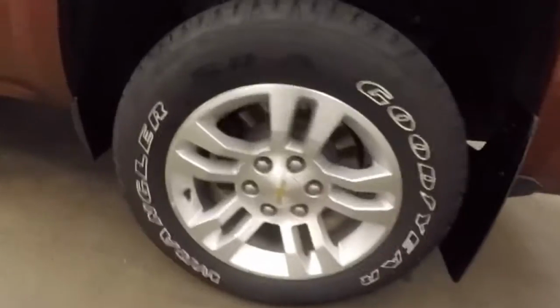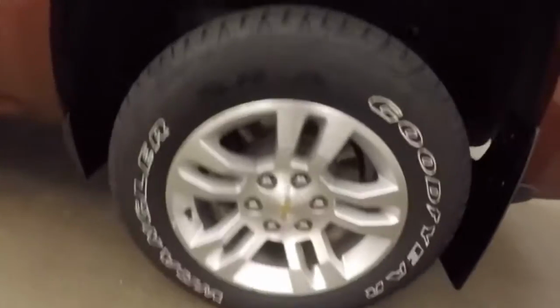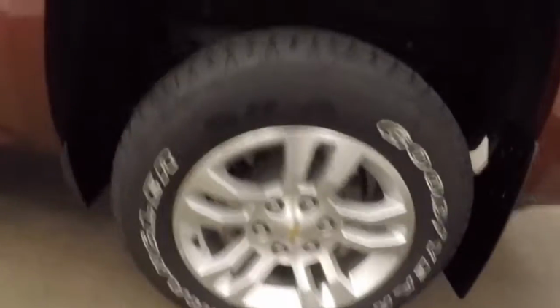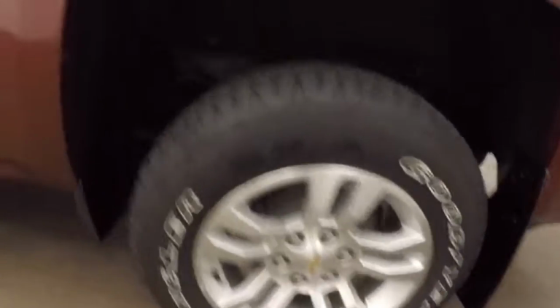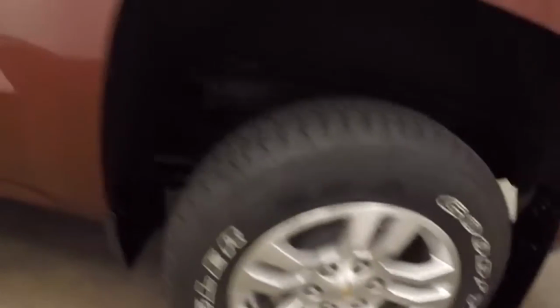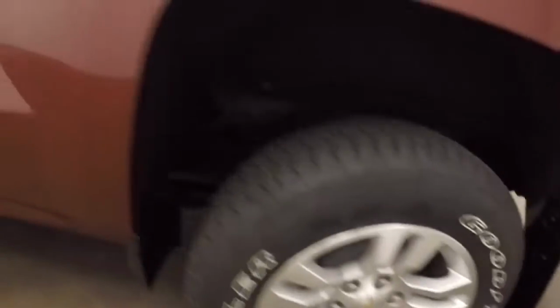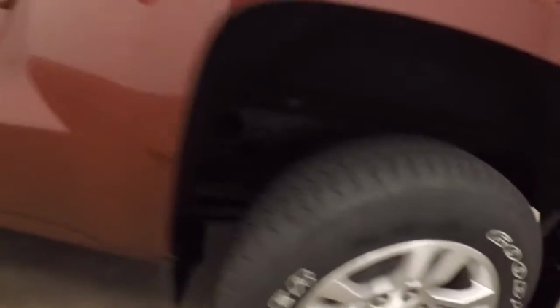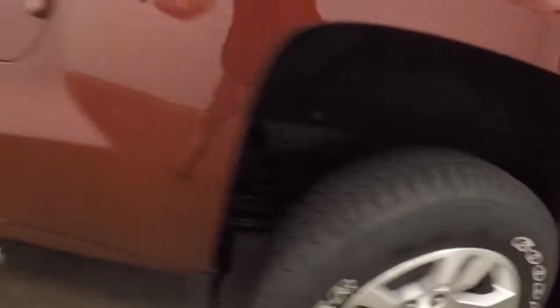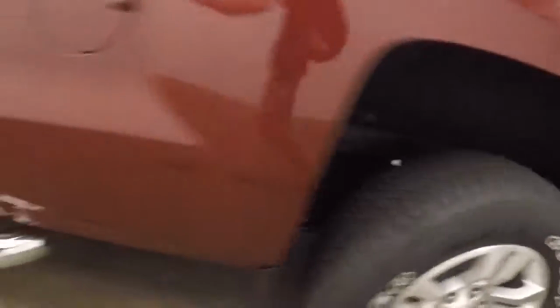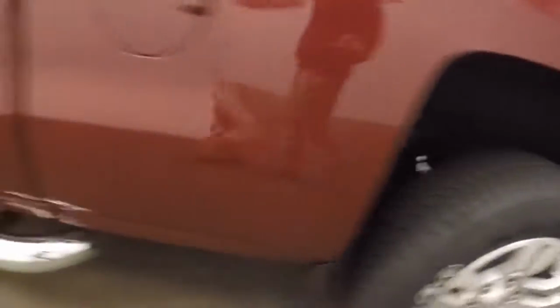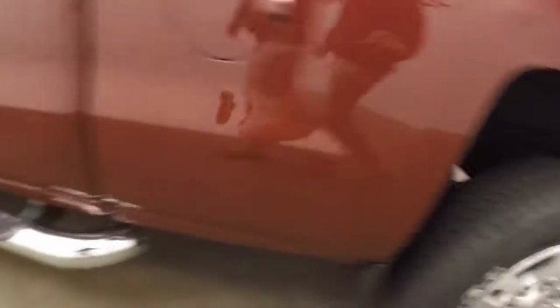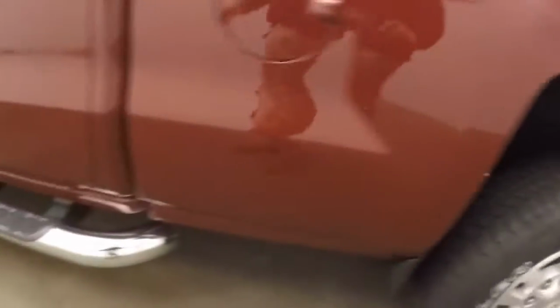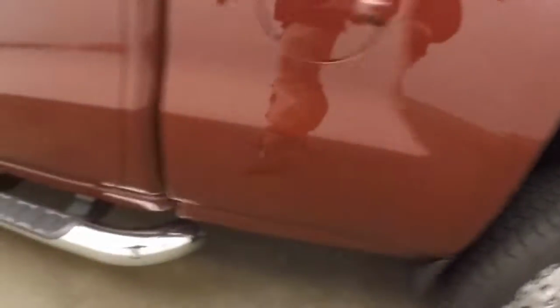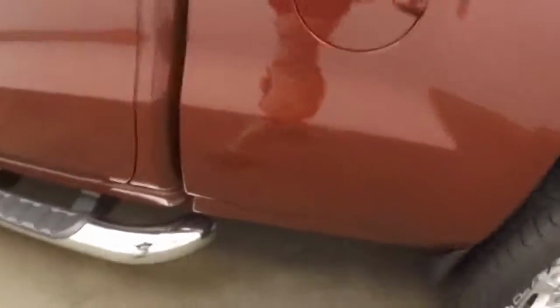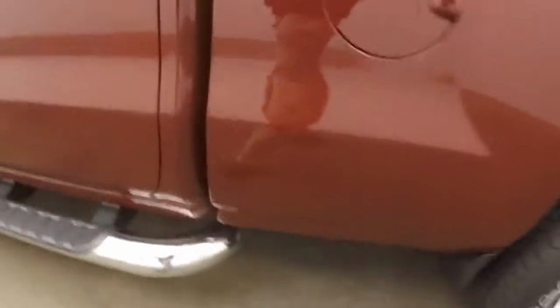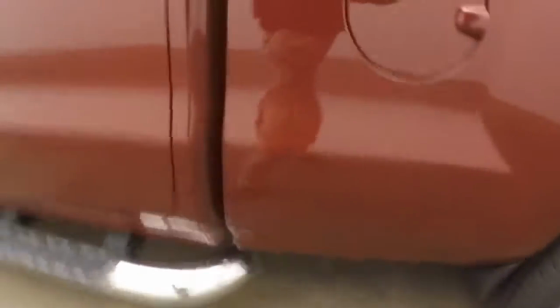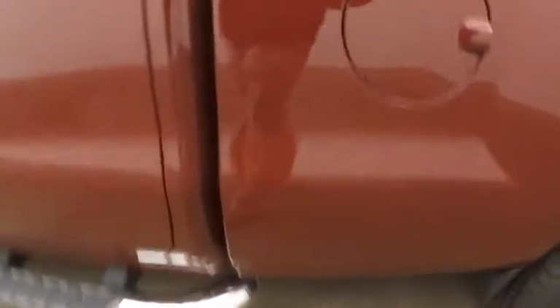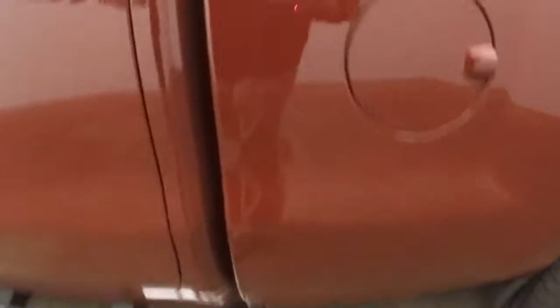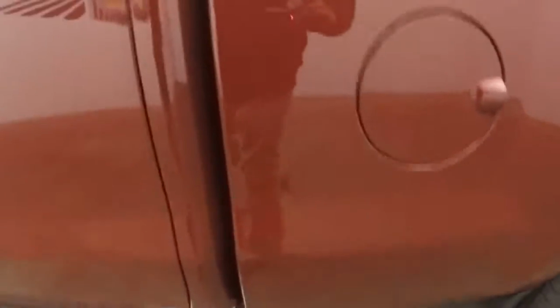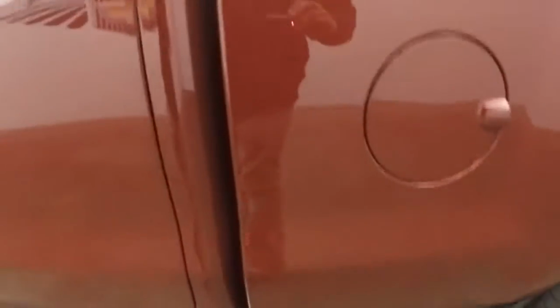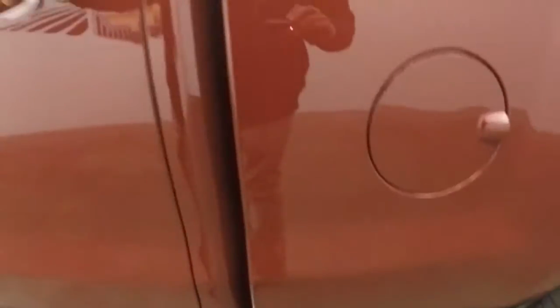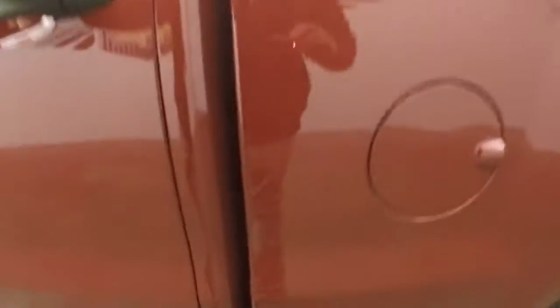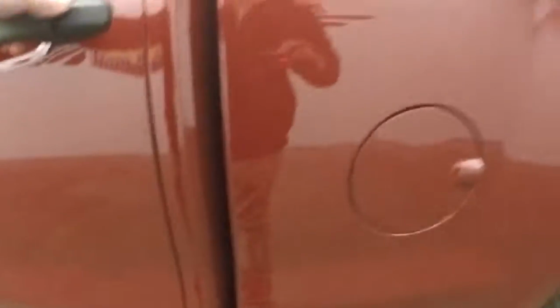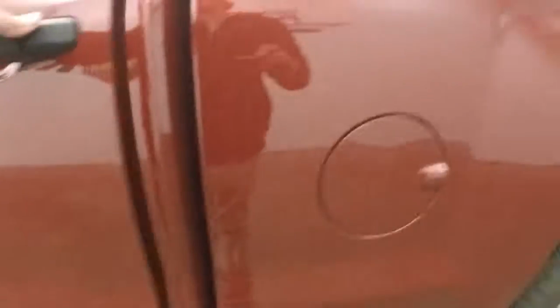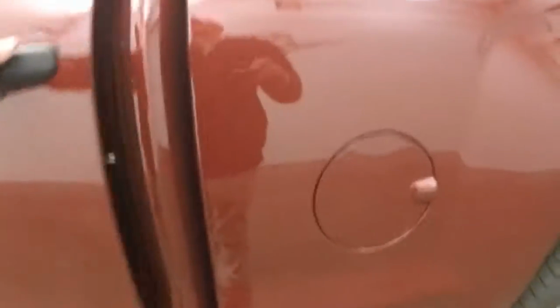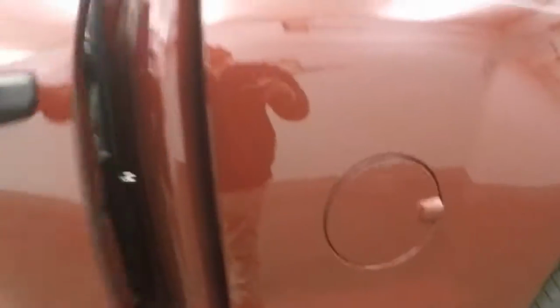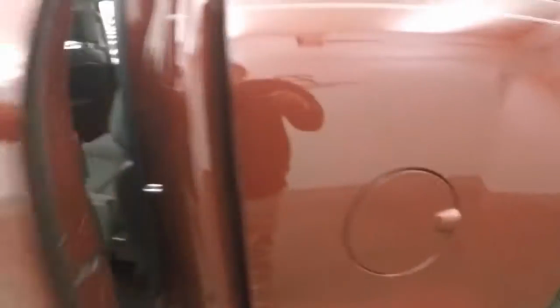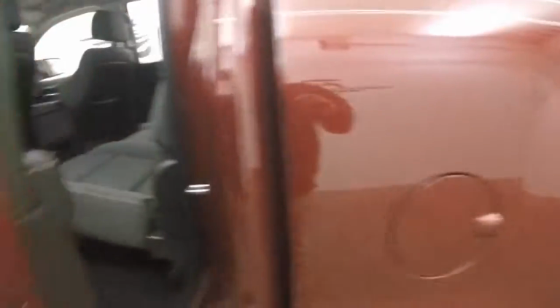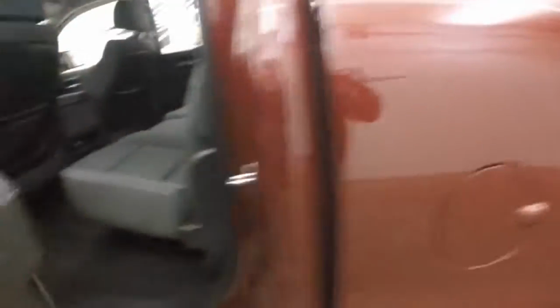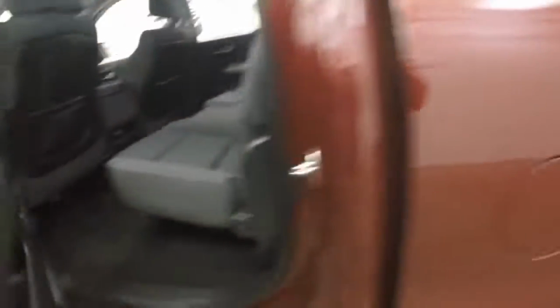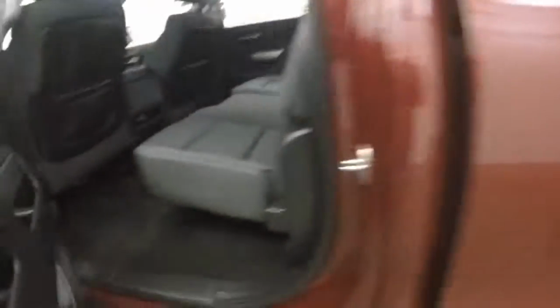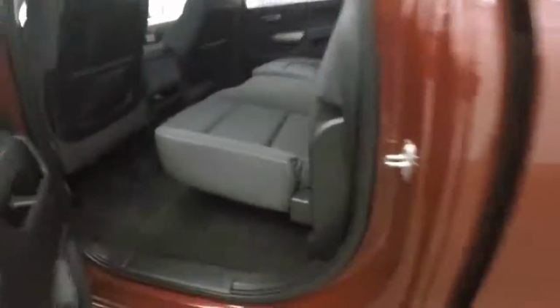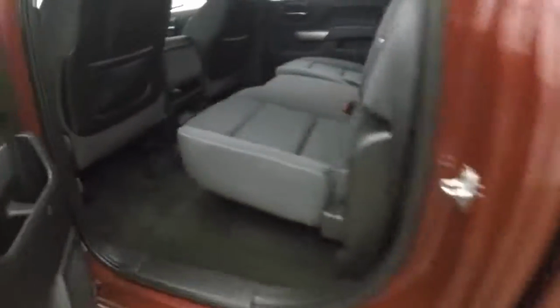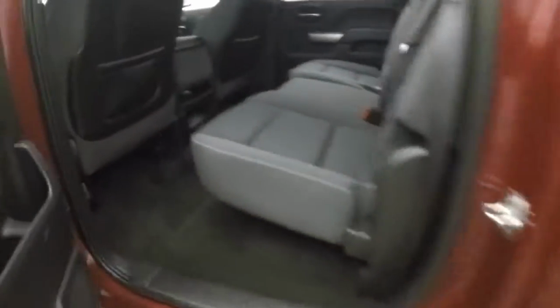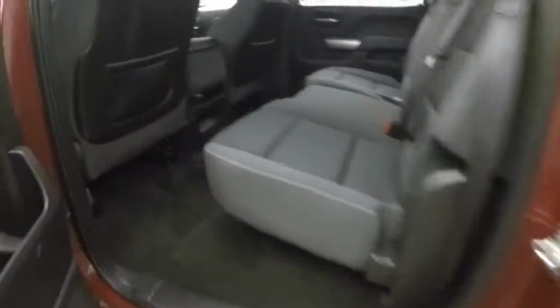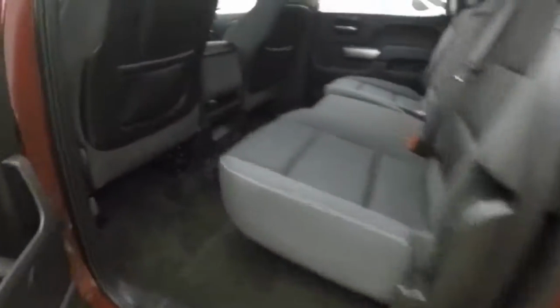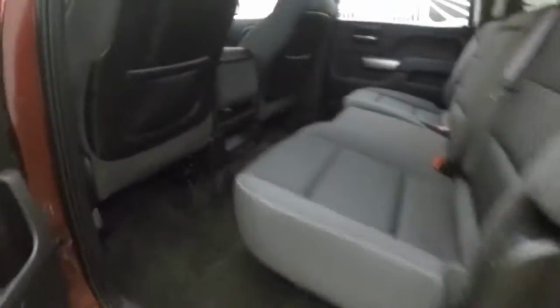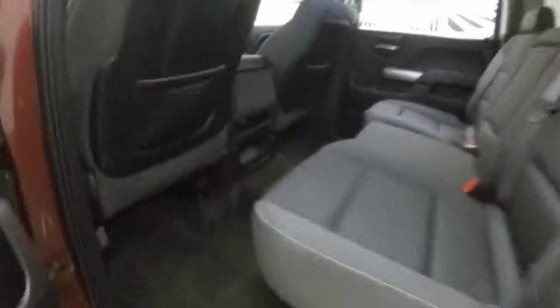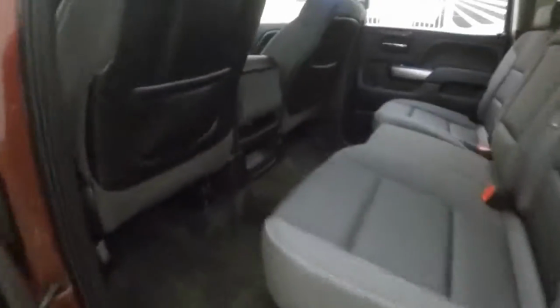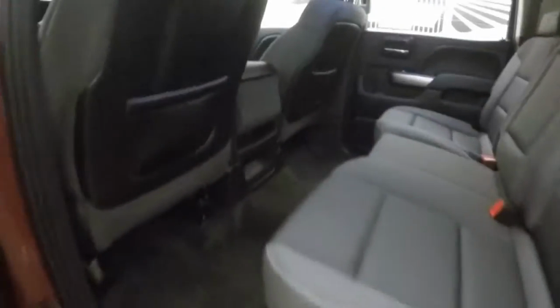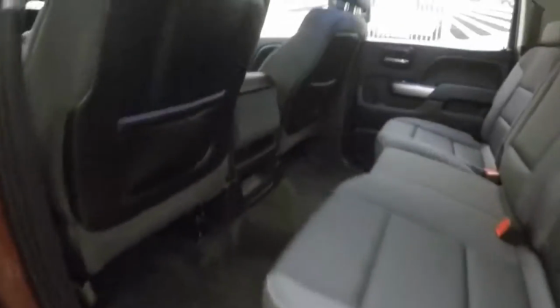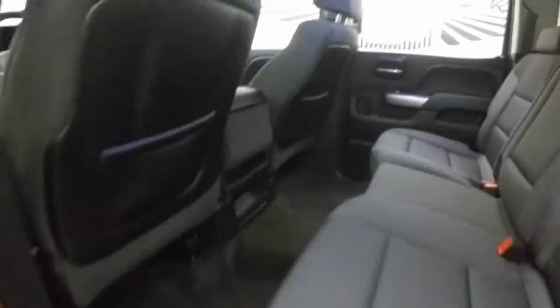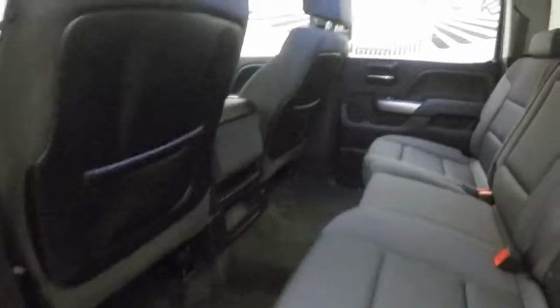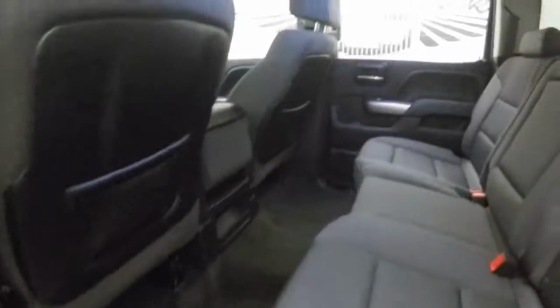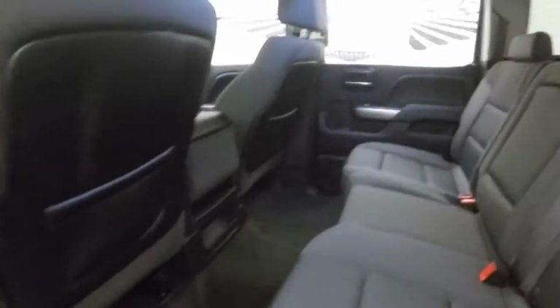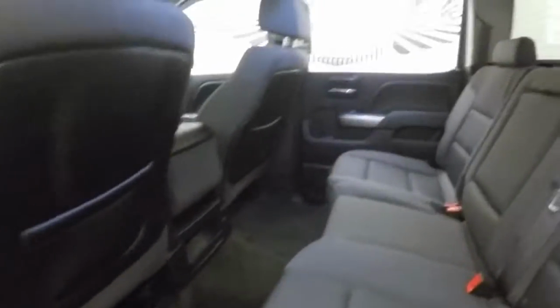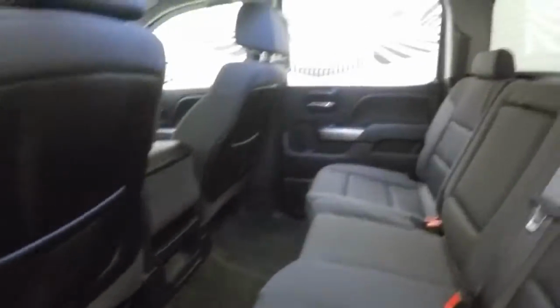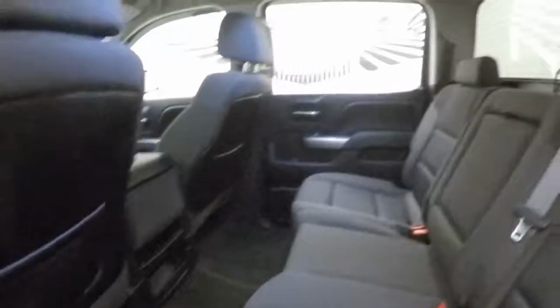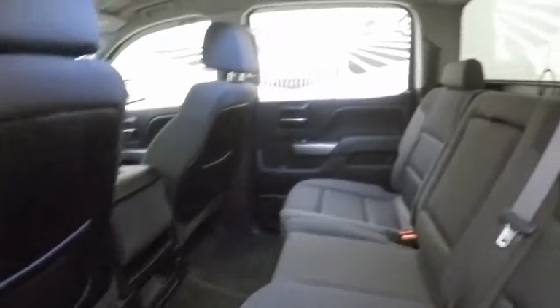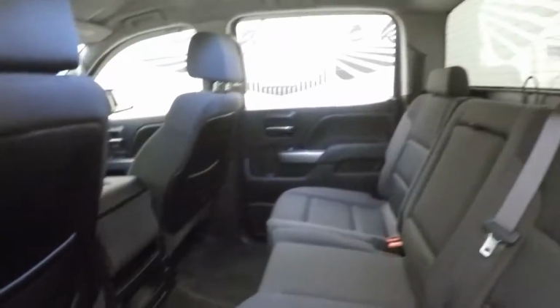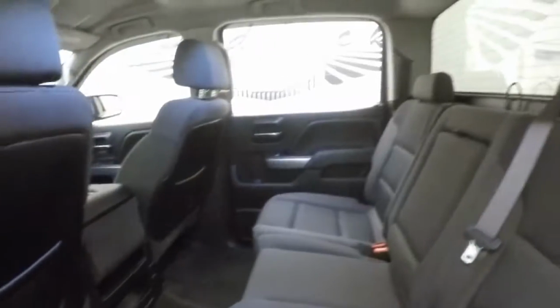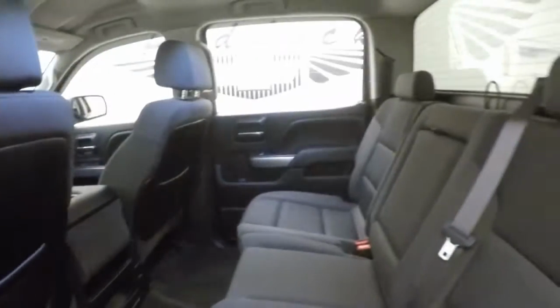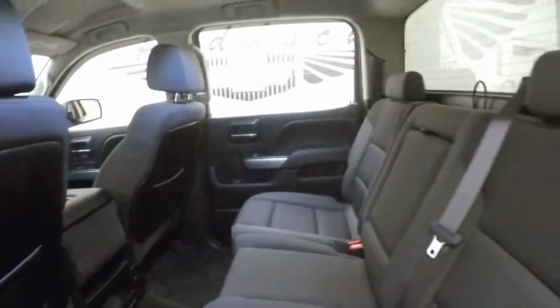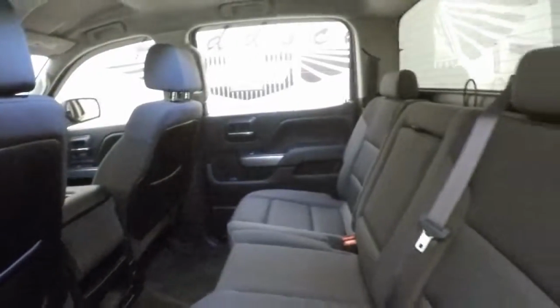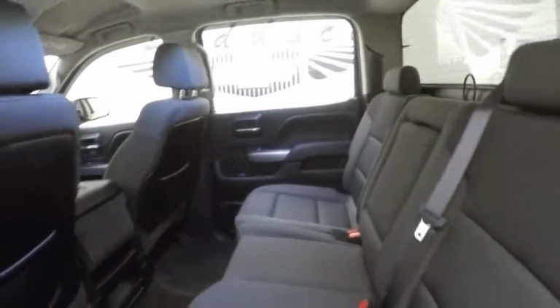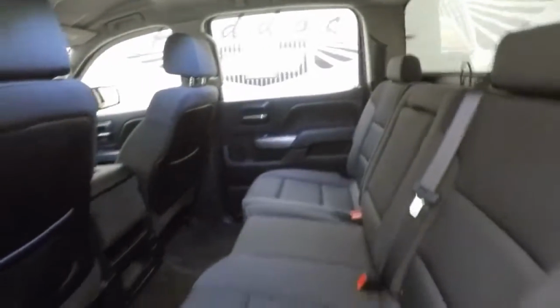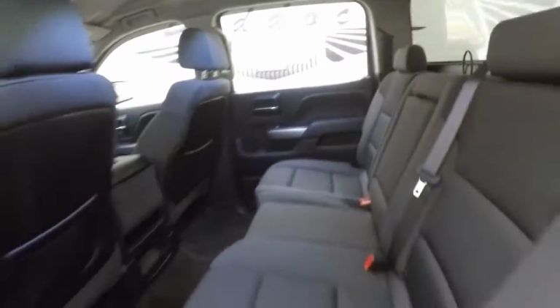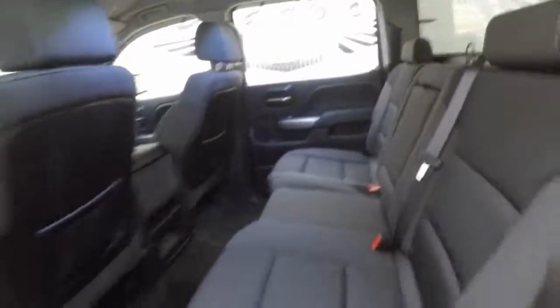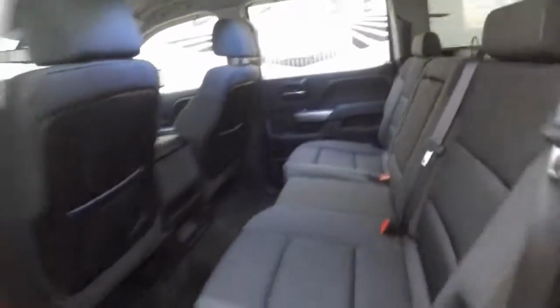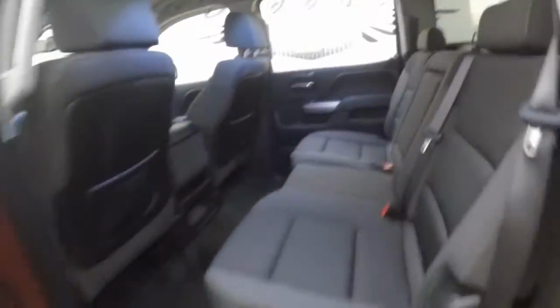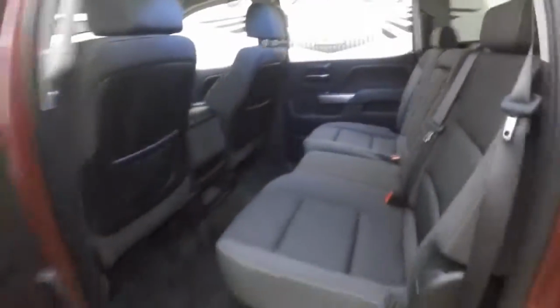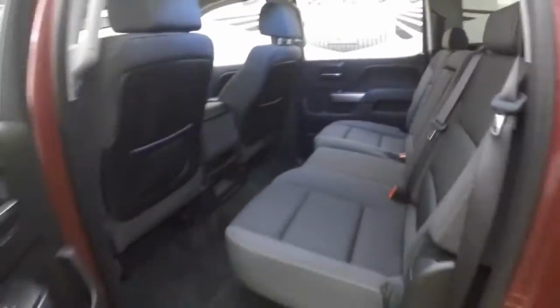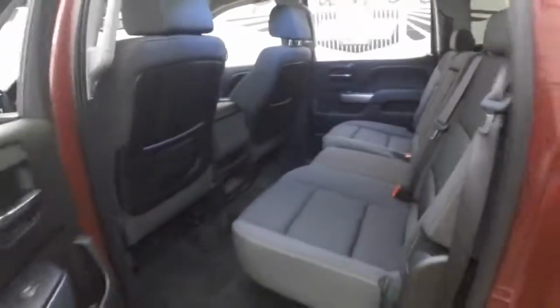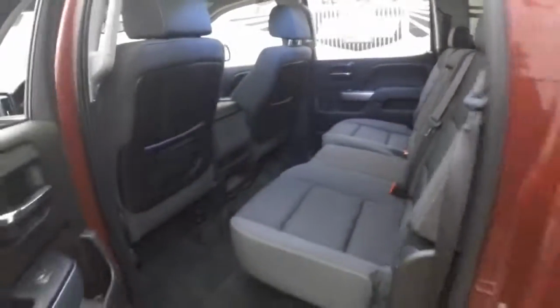Alloy wheels and four full-size doors, which means tons of room for your passengers in the rear.